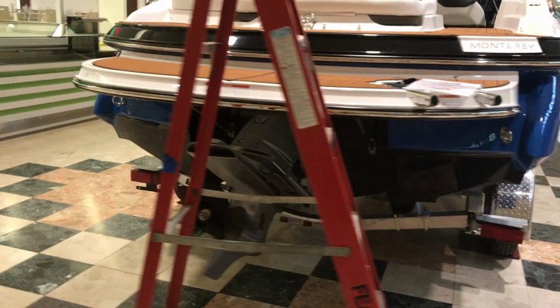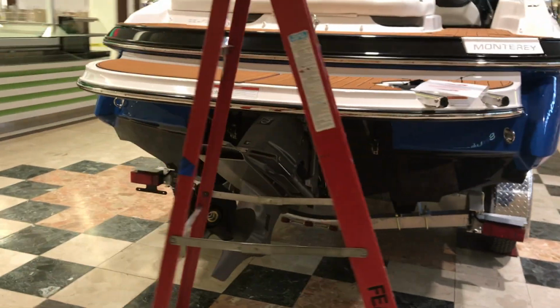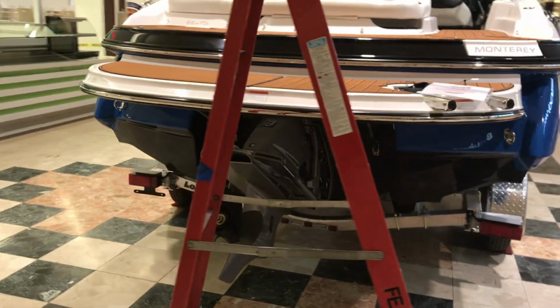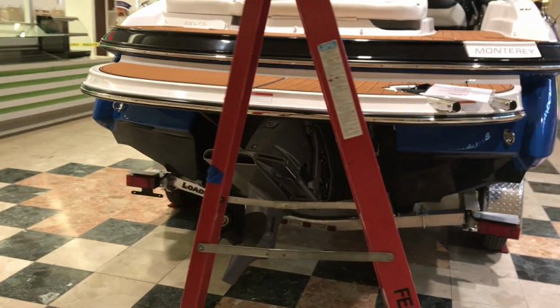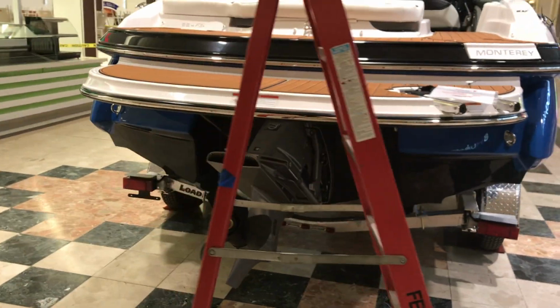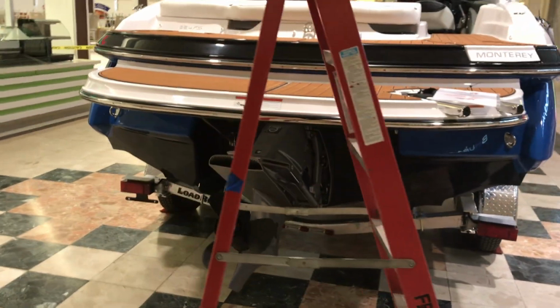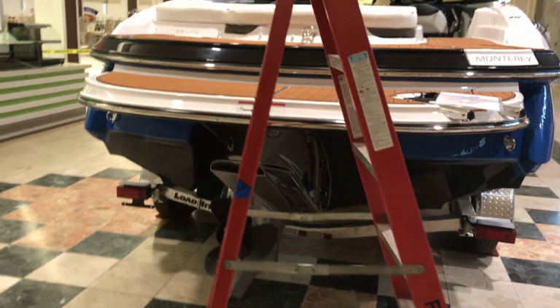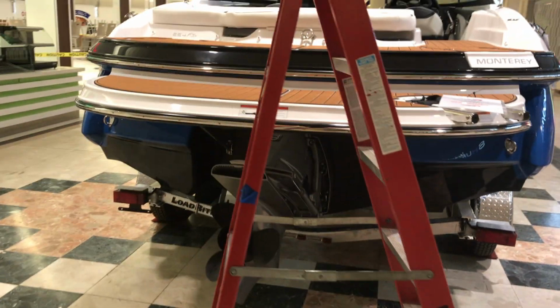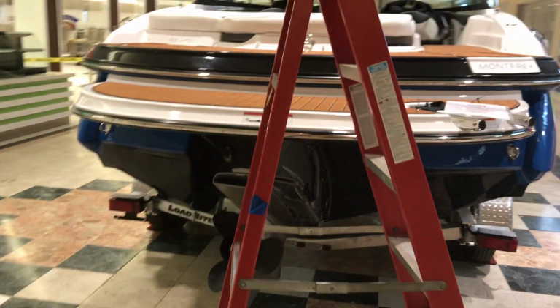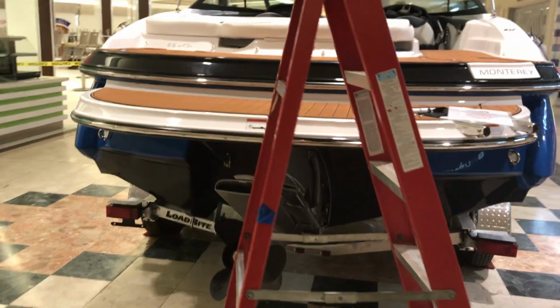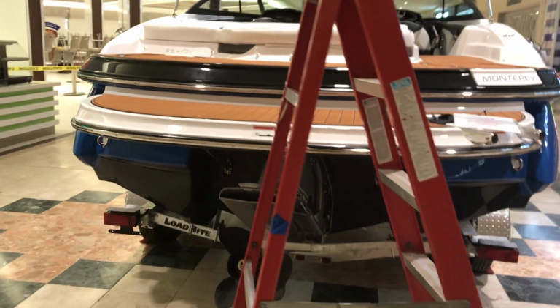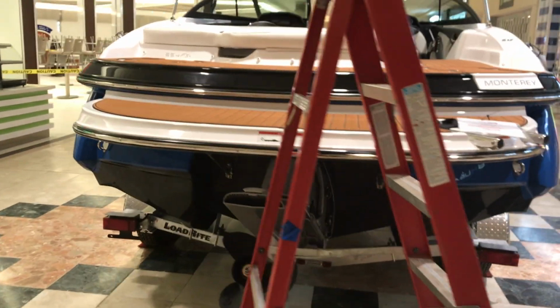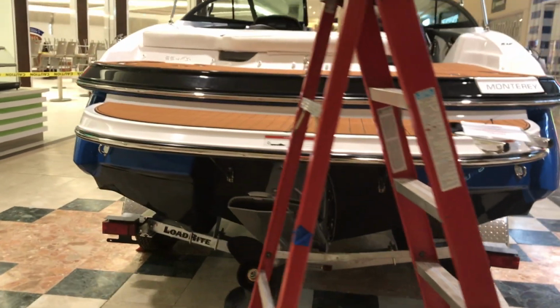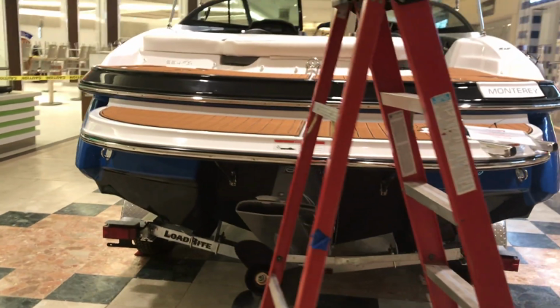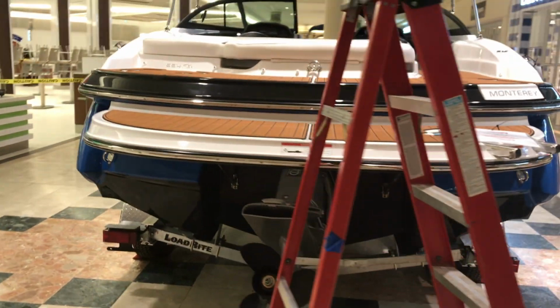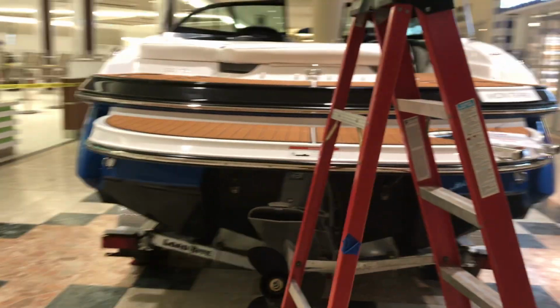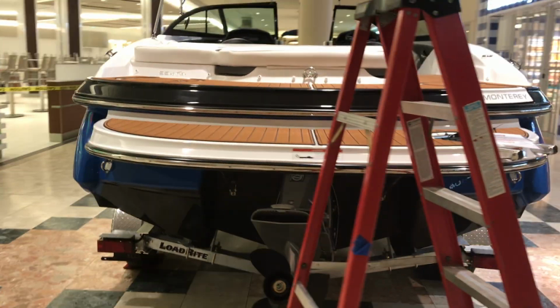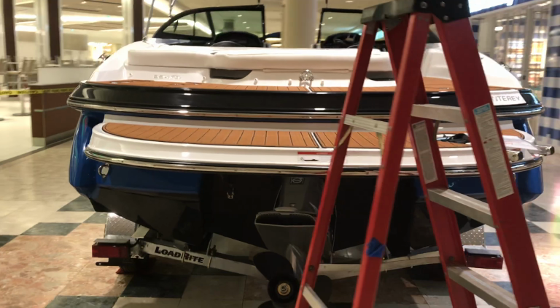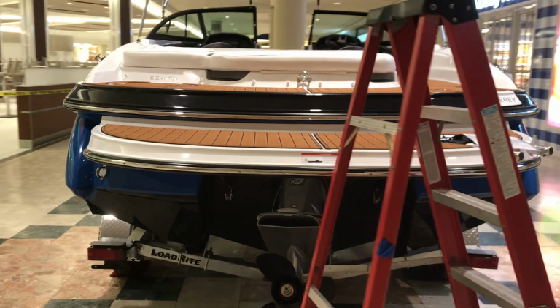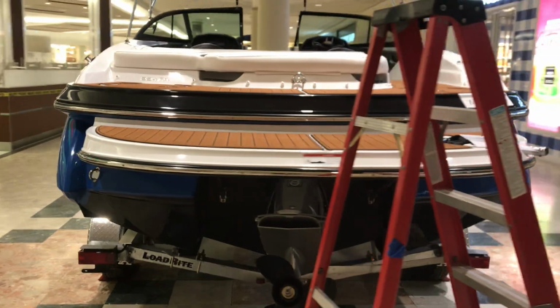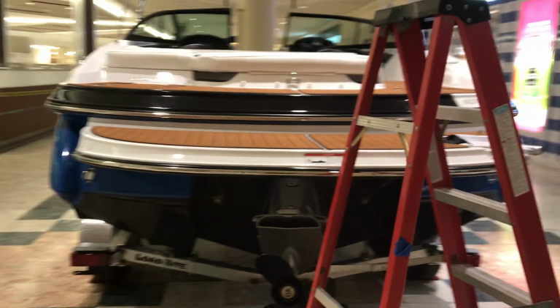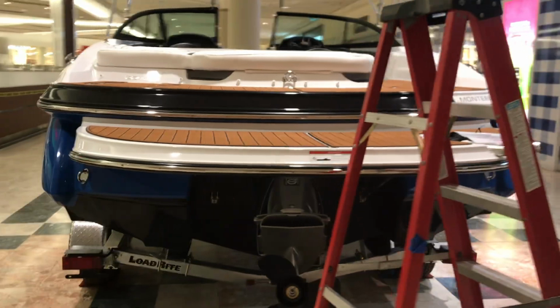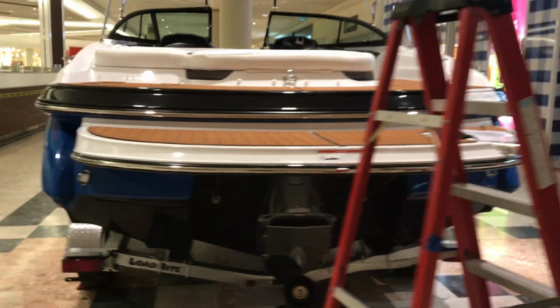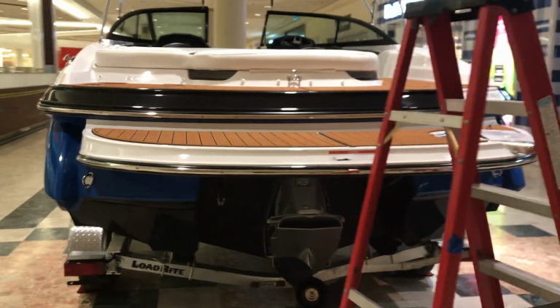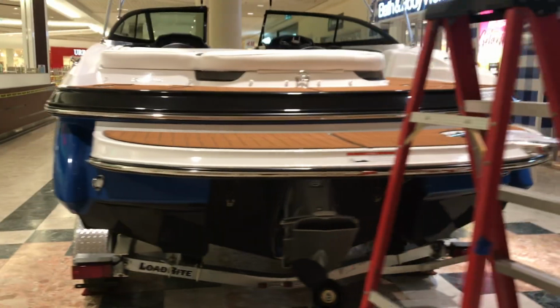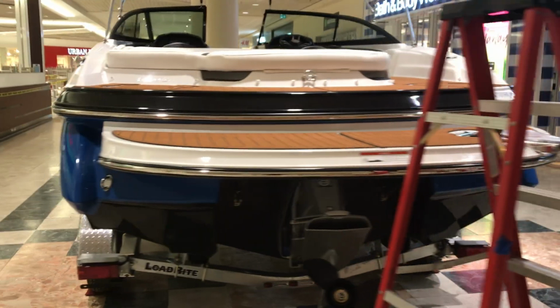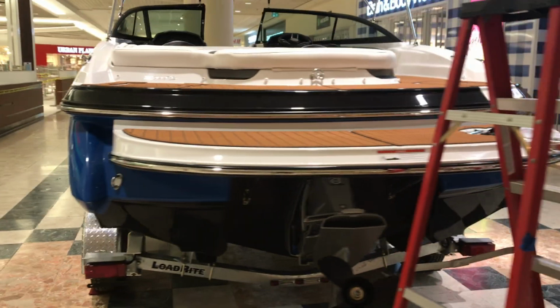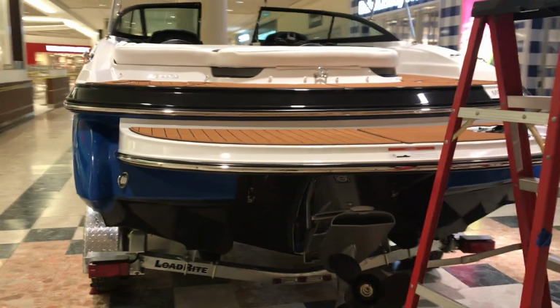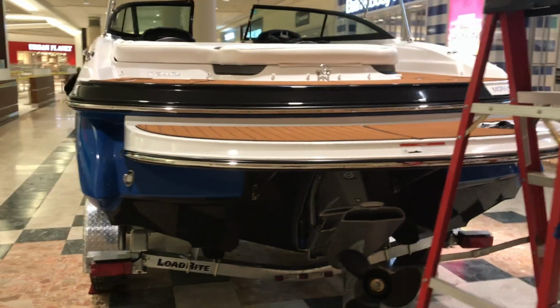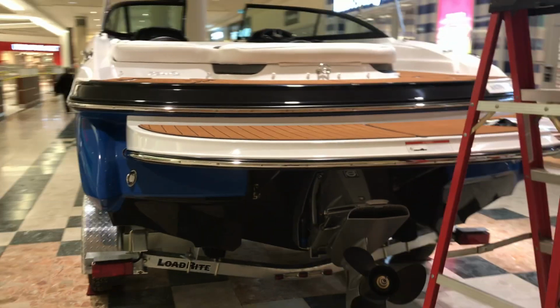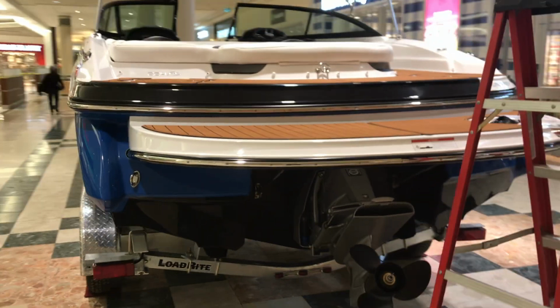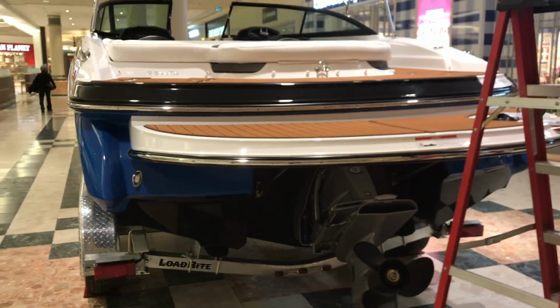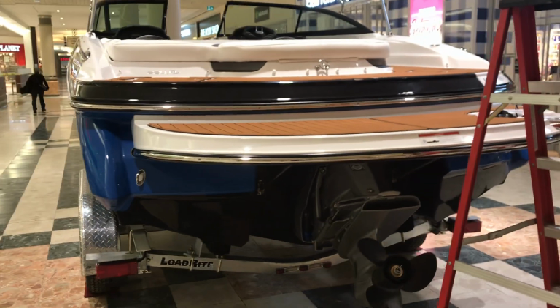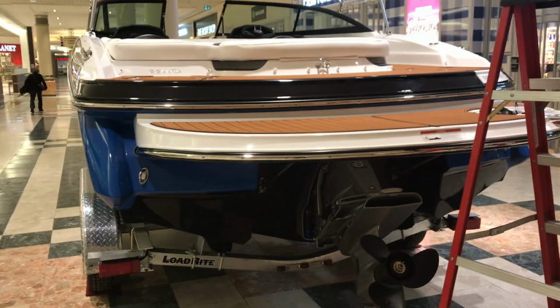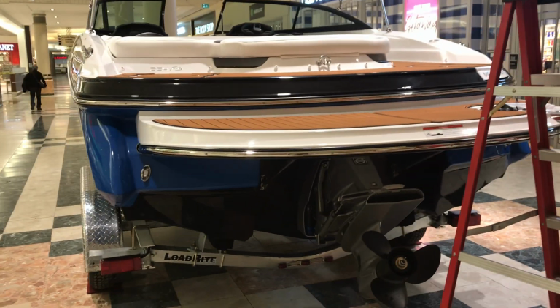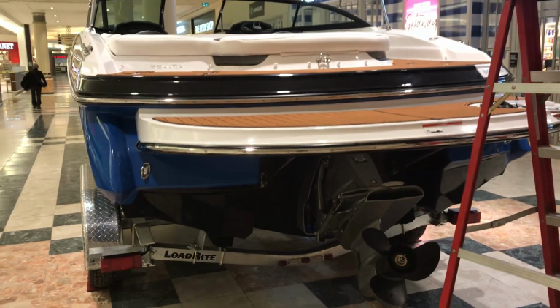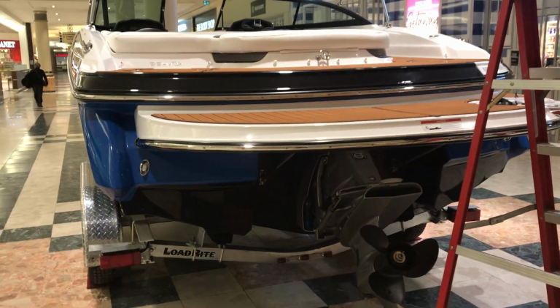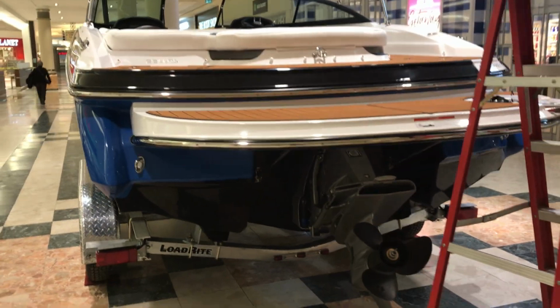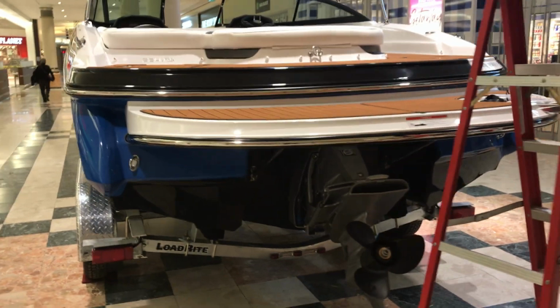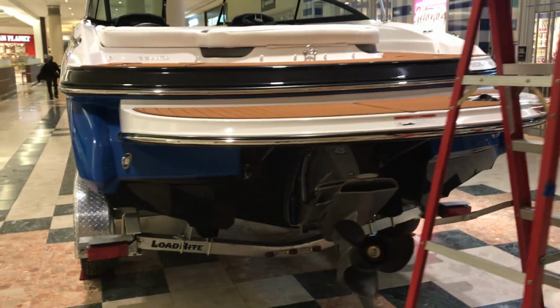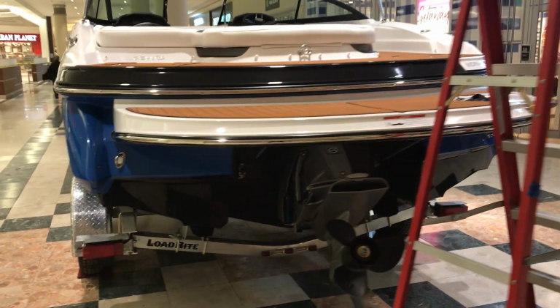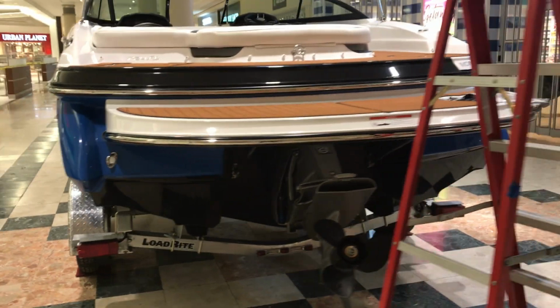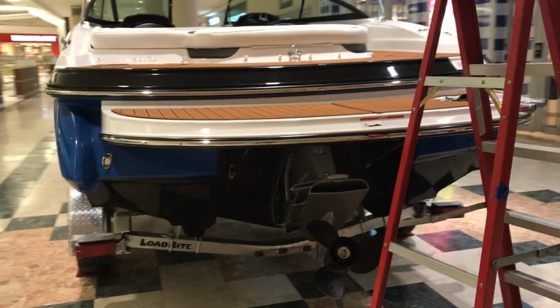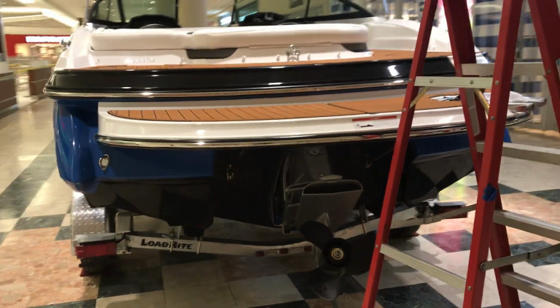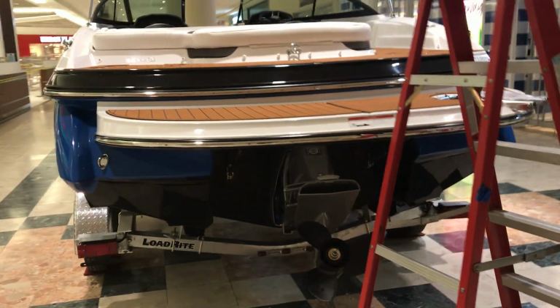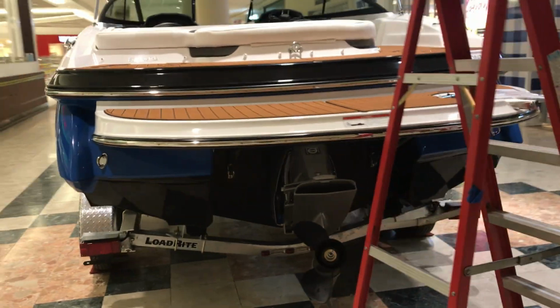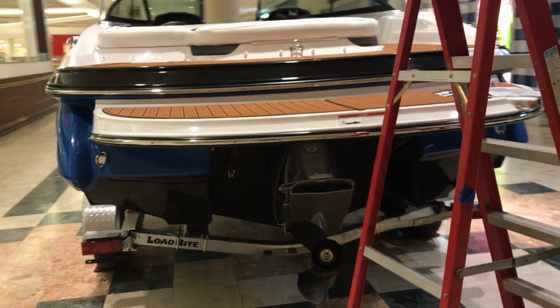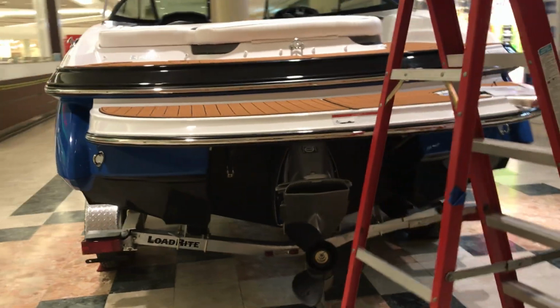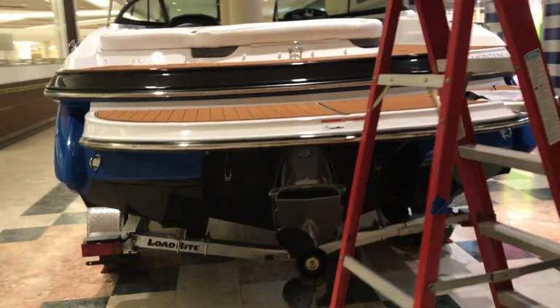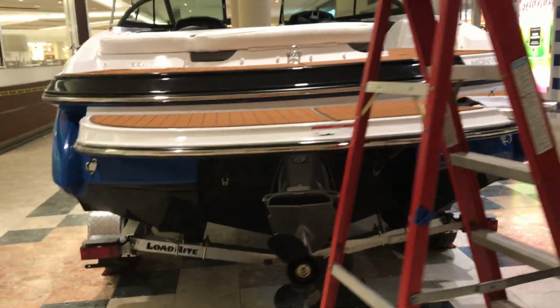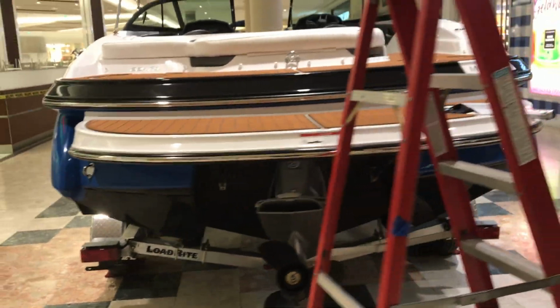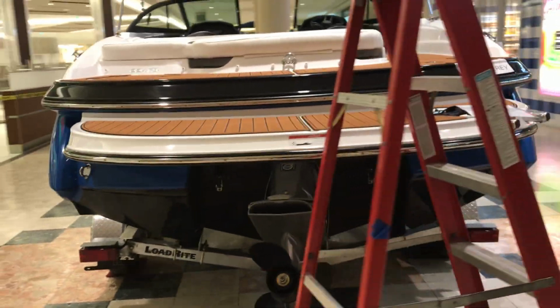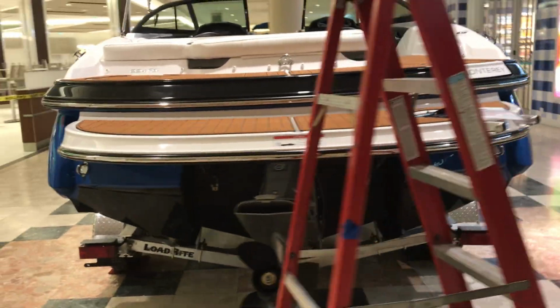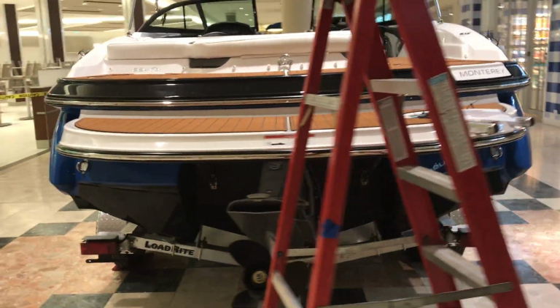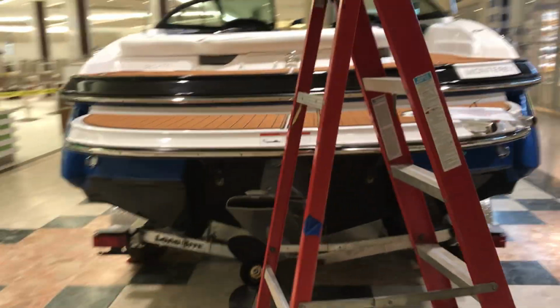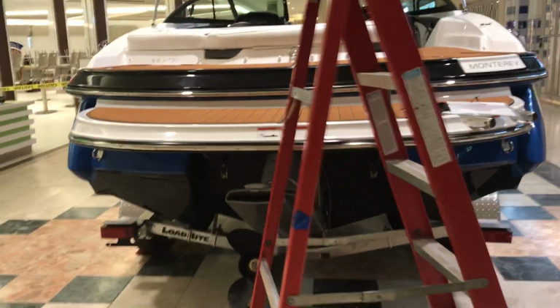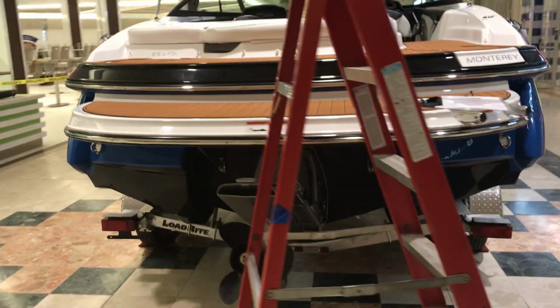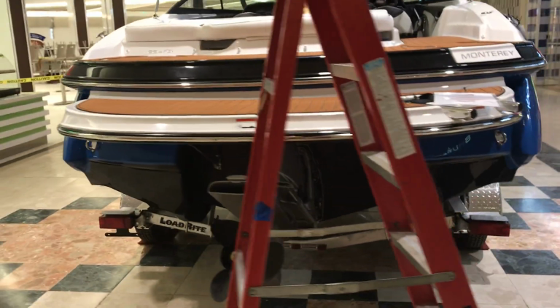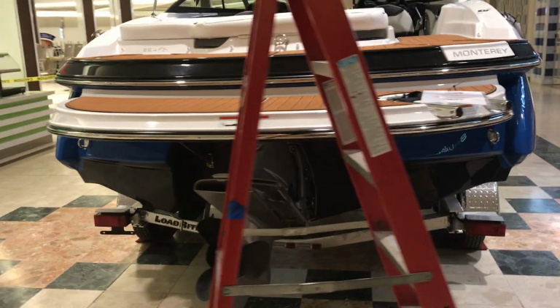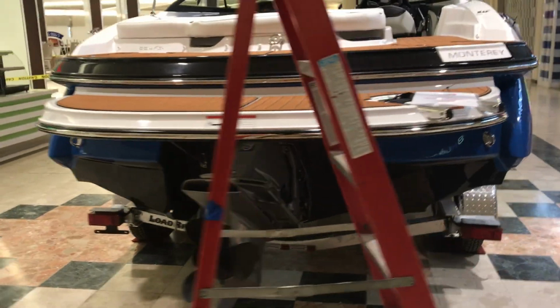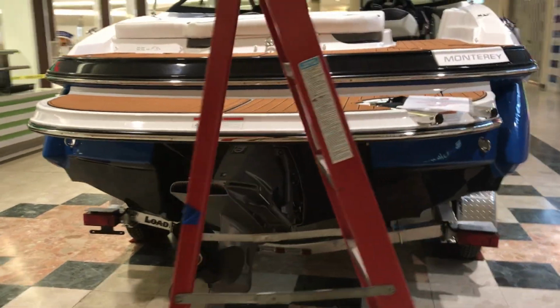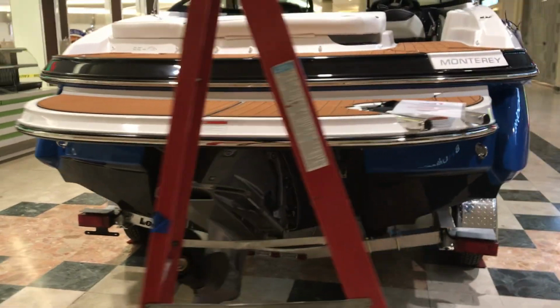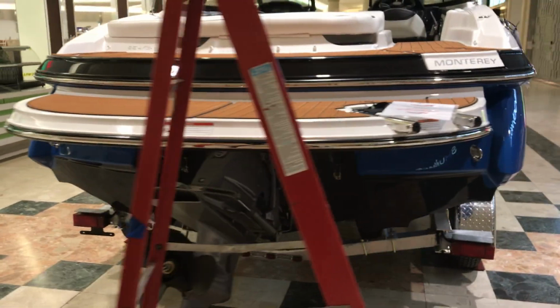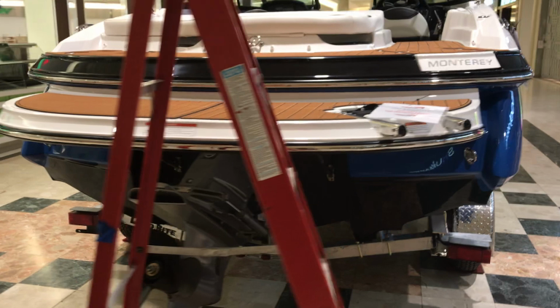What a nice white boat — large beam, beautiful colors. Let's go inside and check her out.